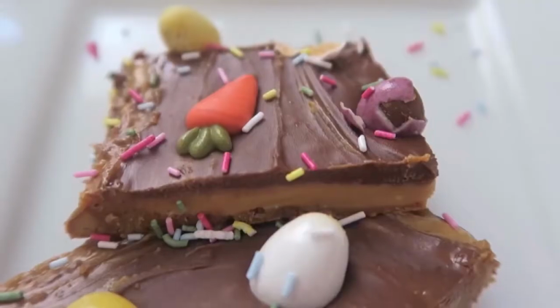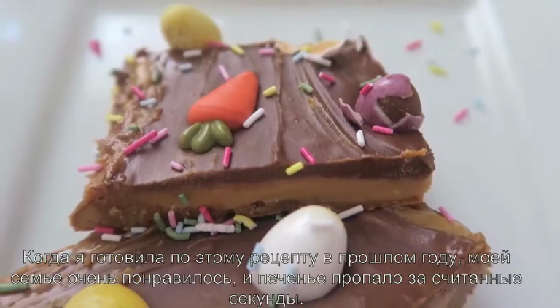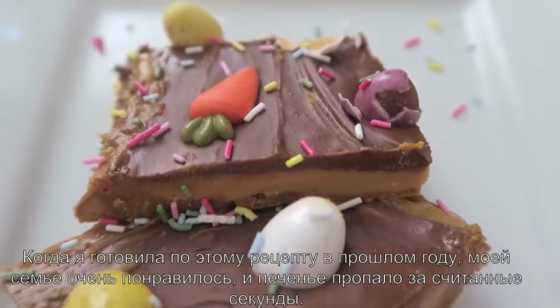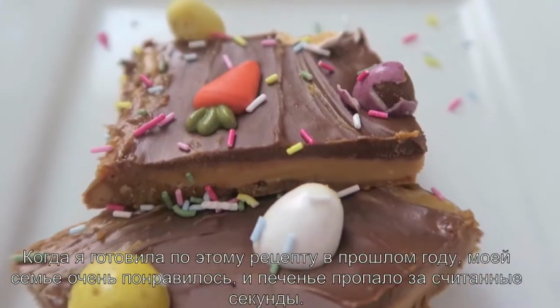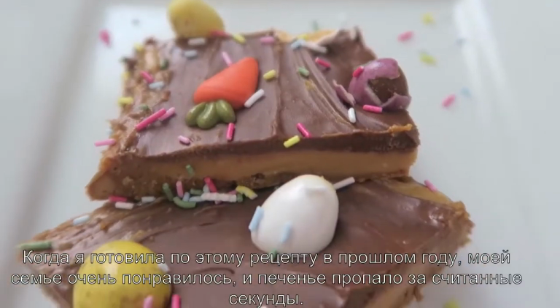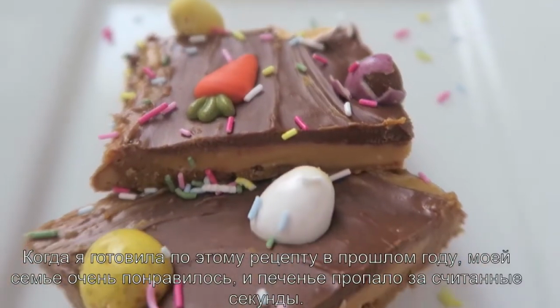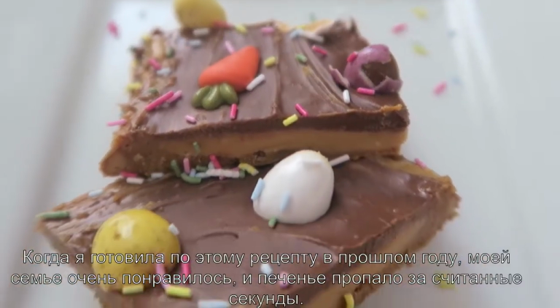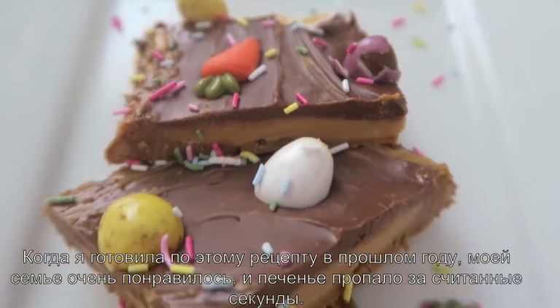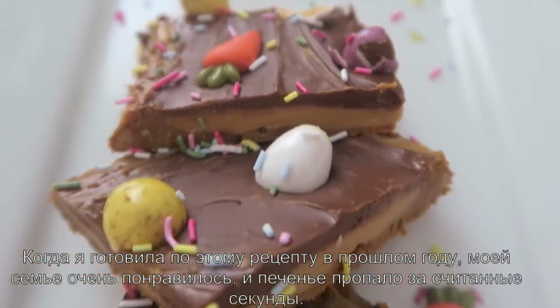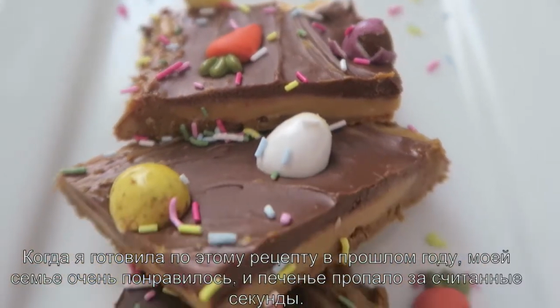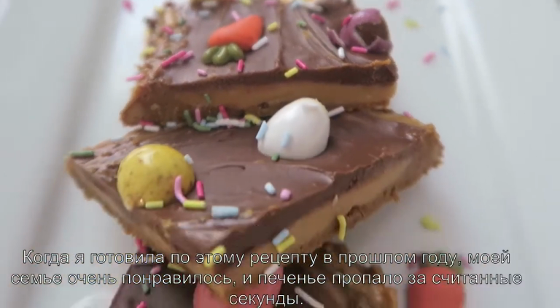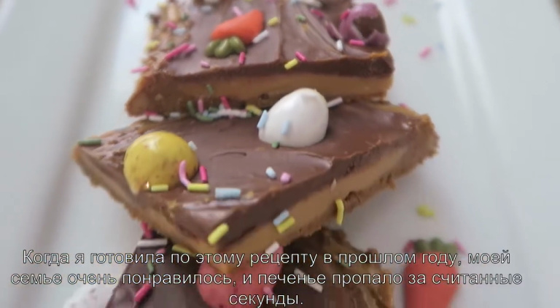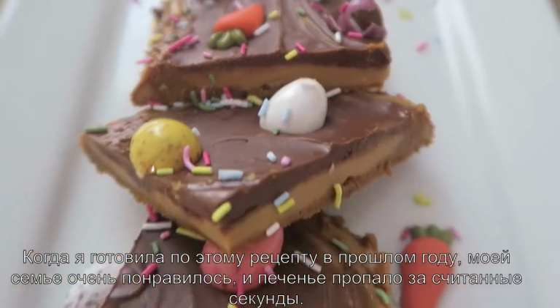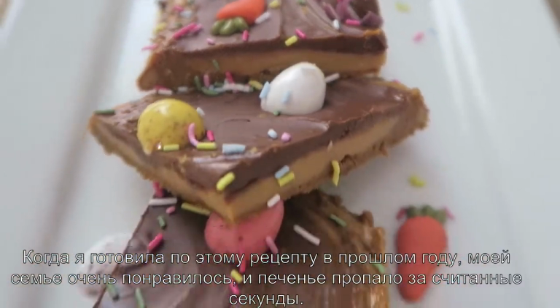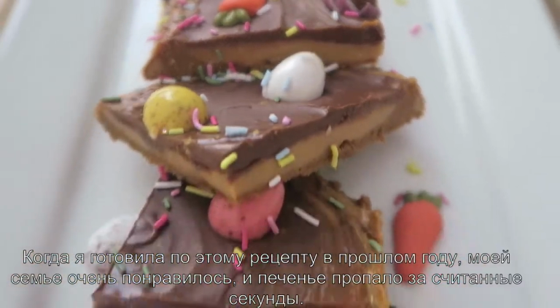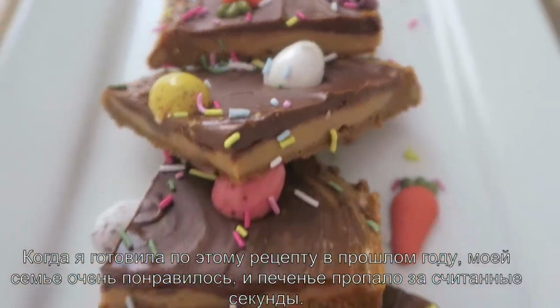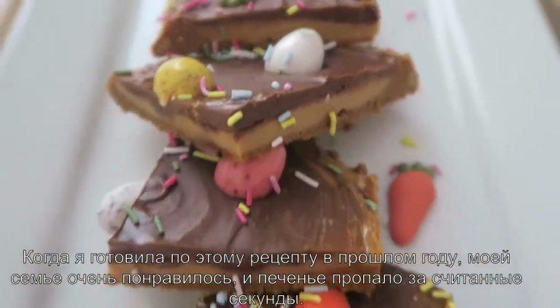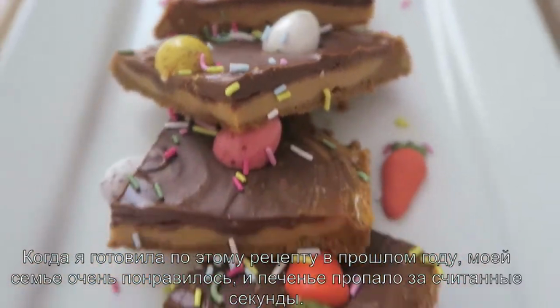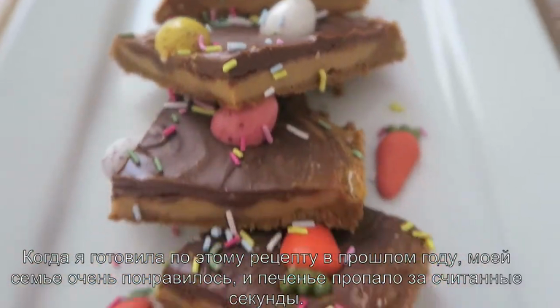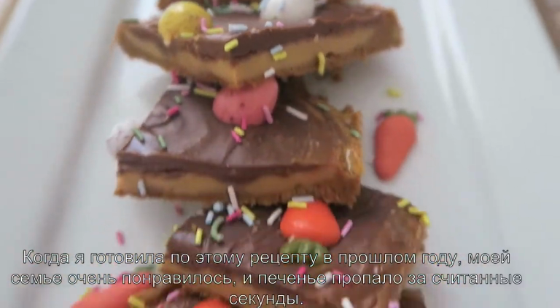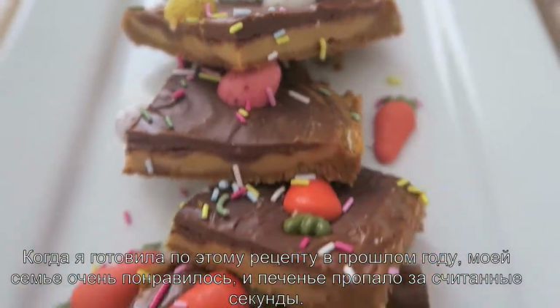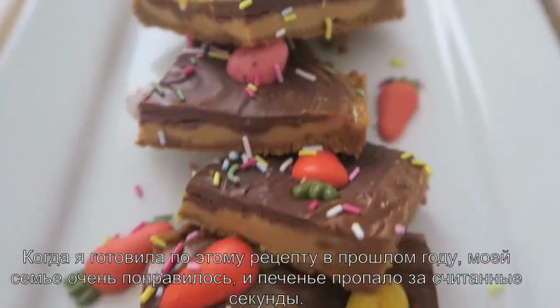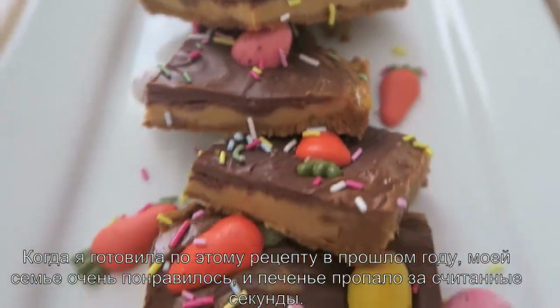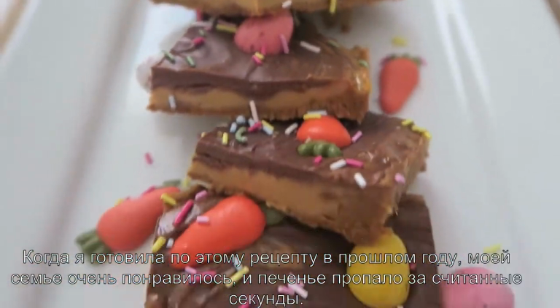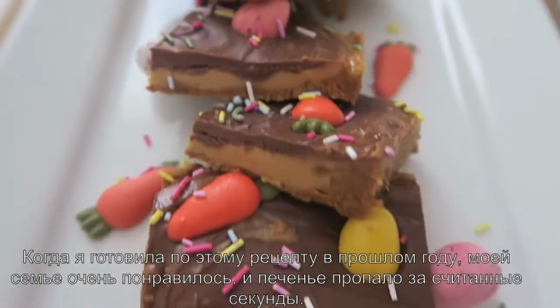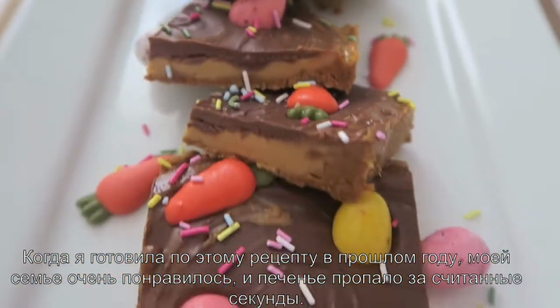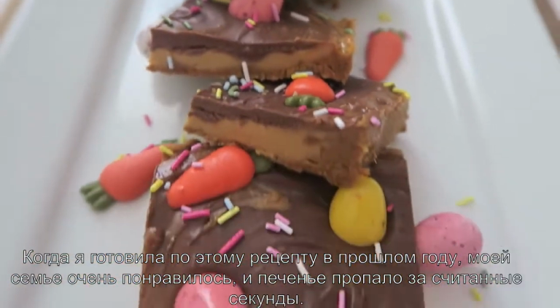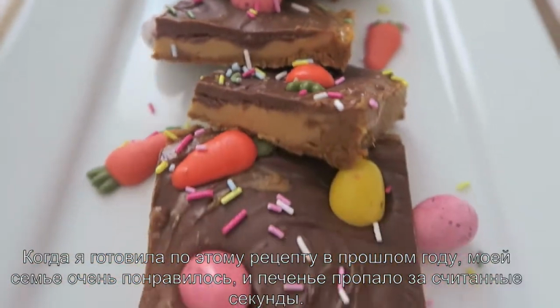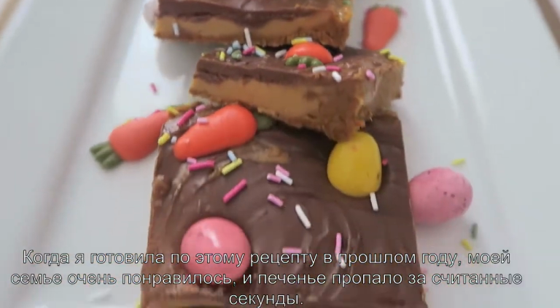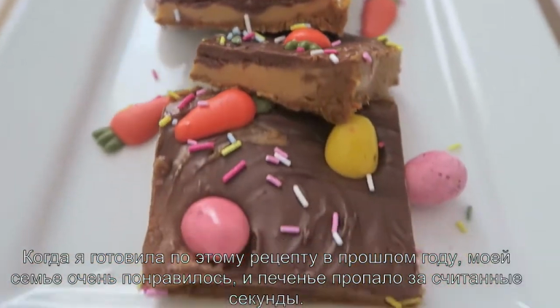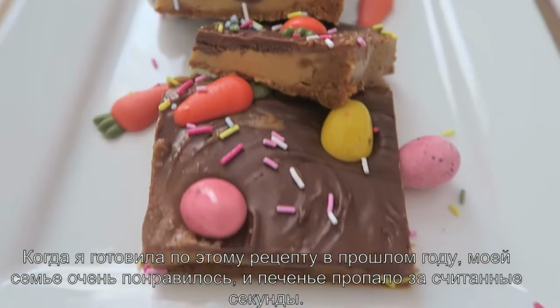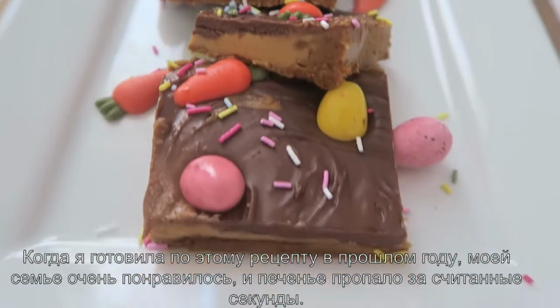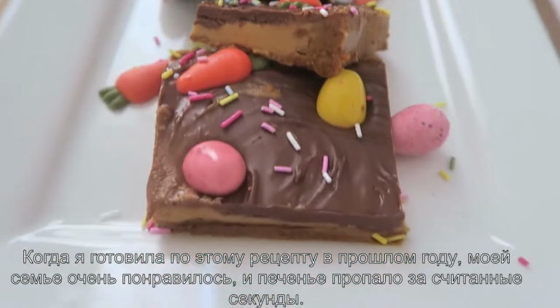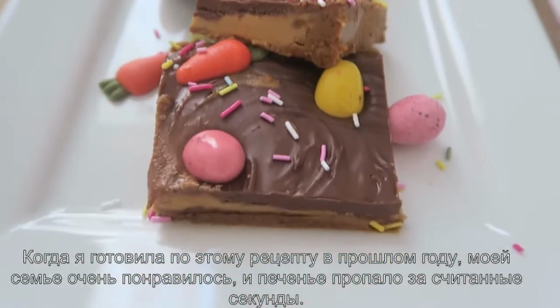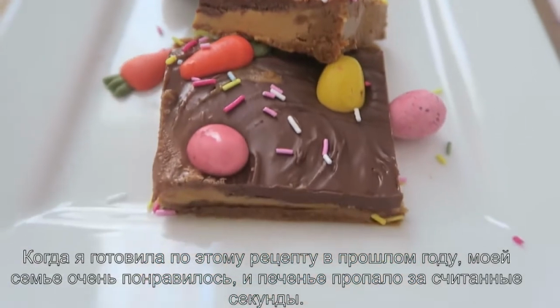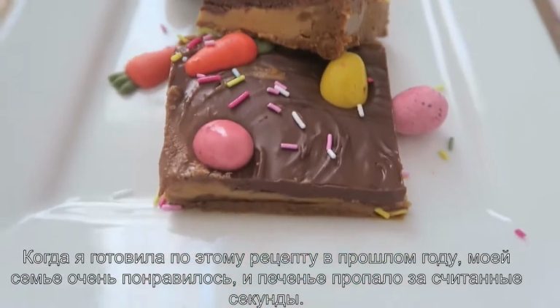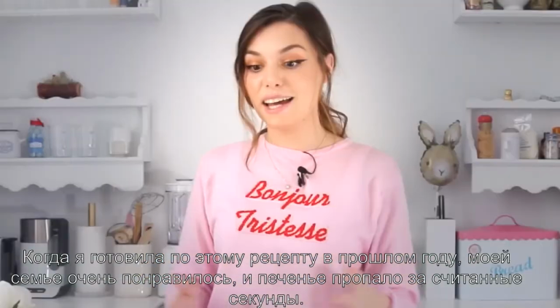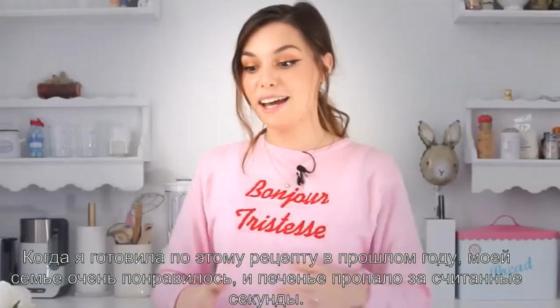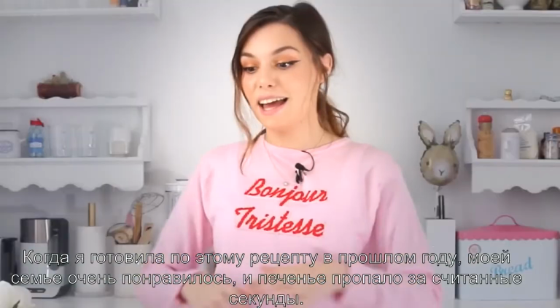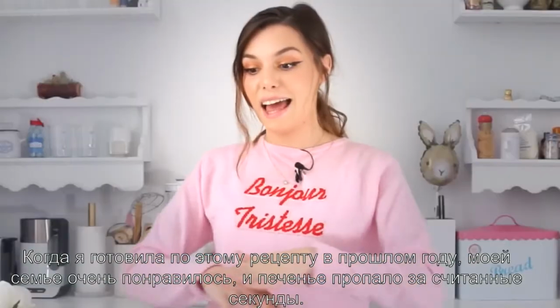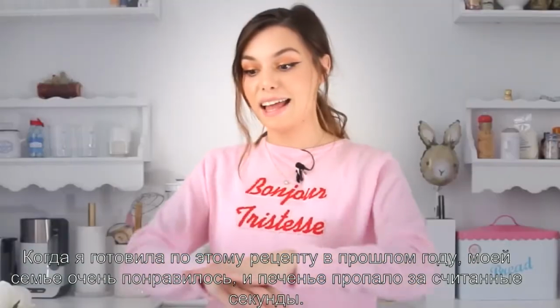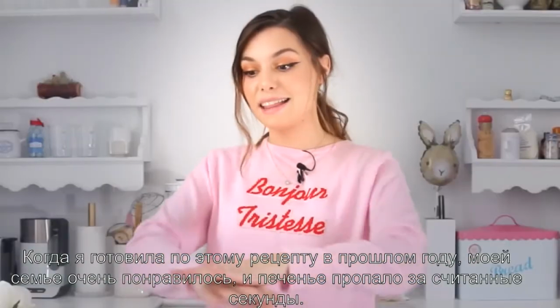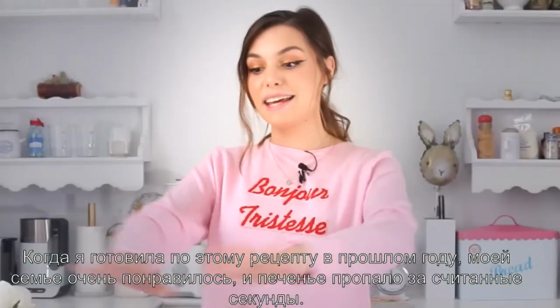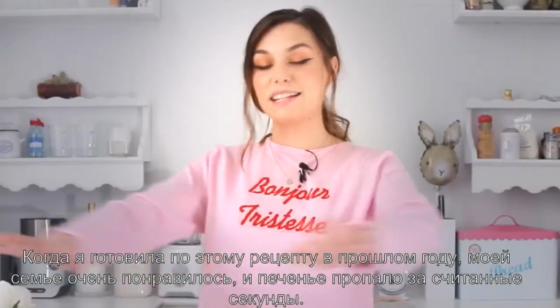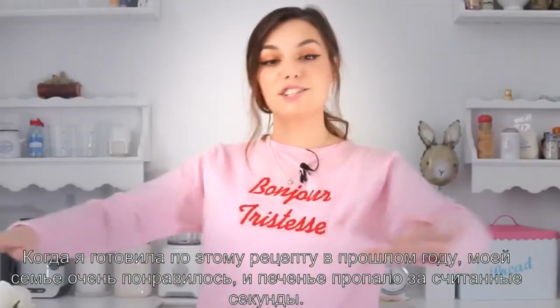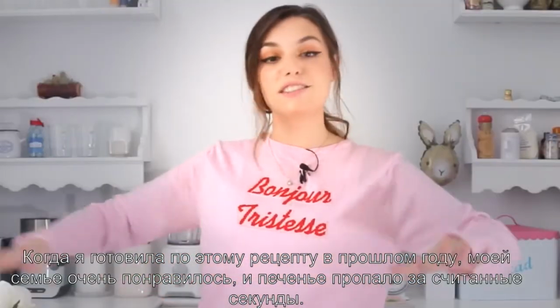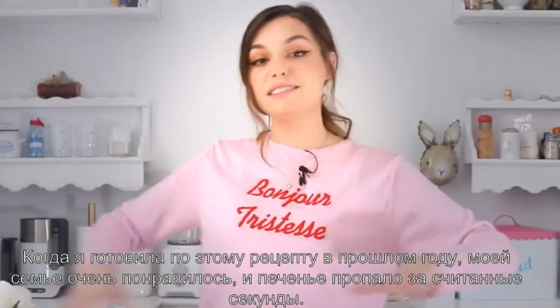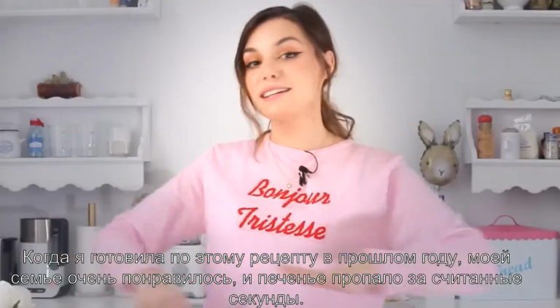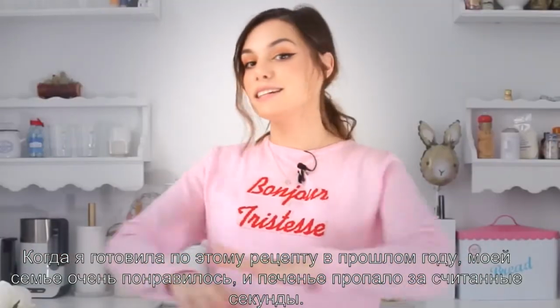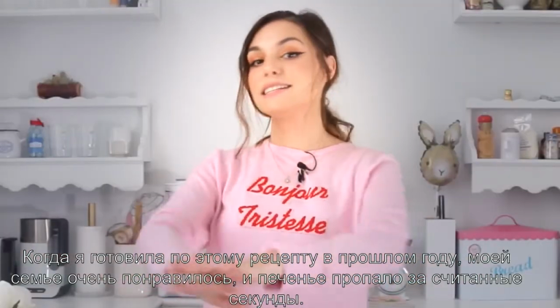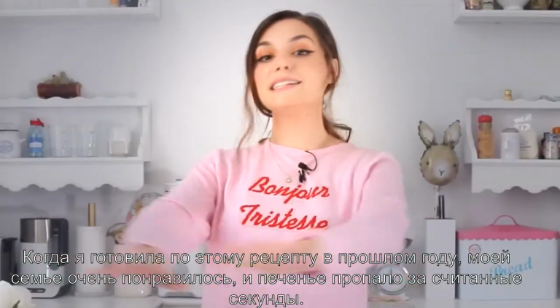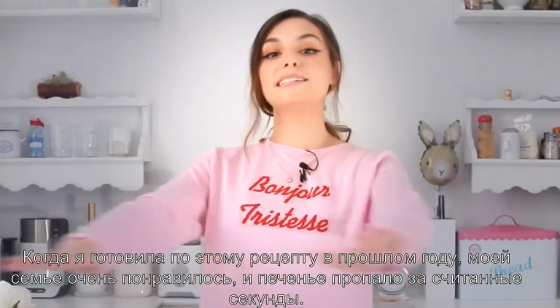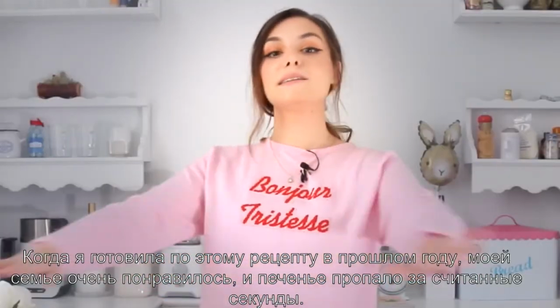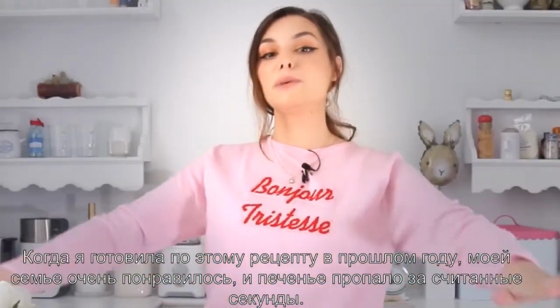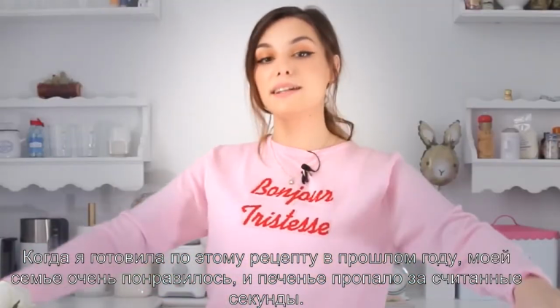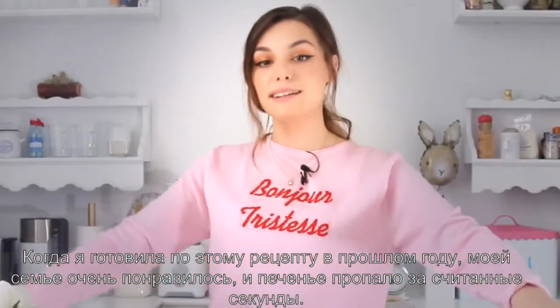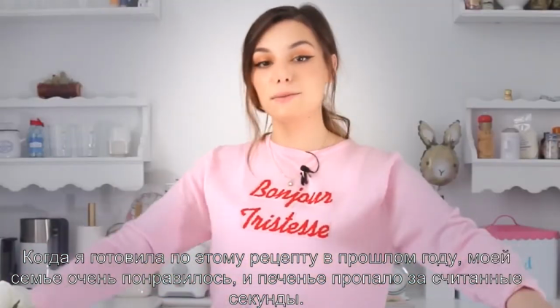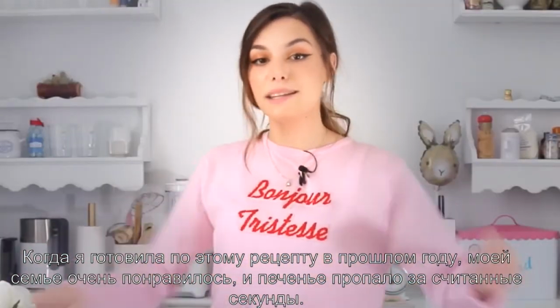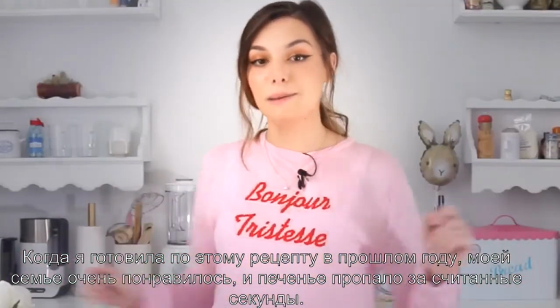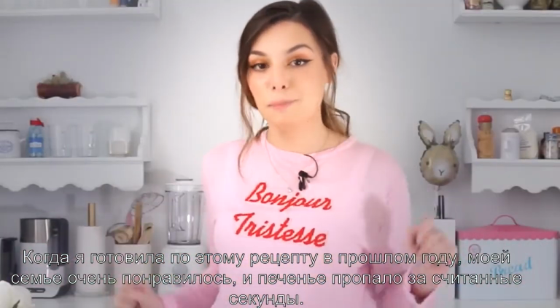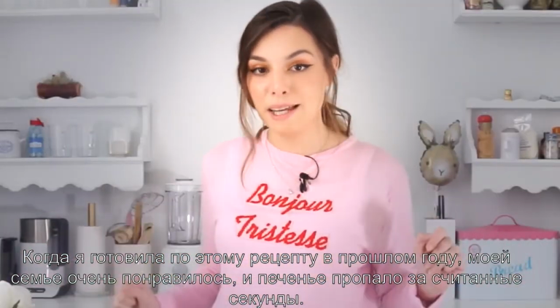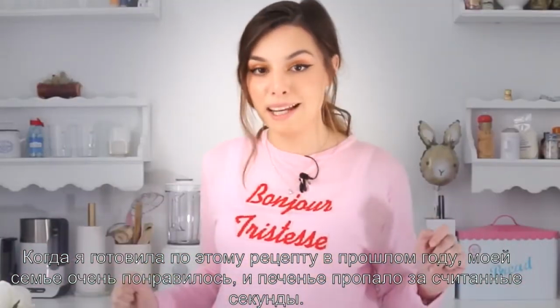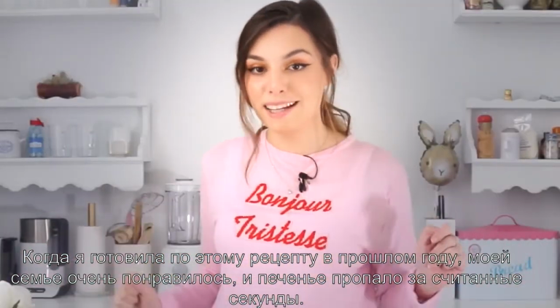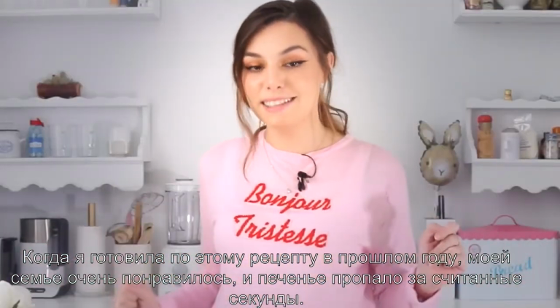I remember when I've done this recipe last year my family really loved it and they just disappeared within minutes.